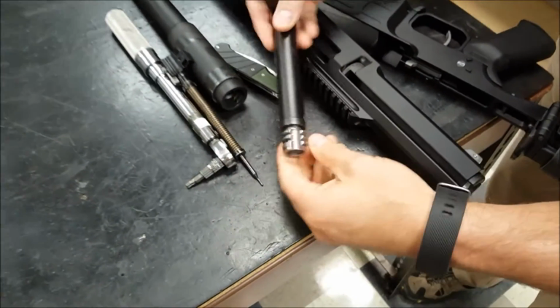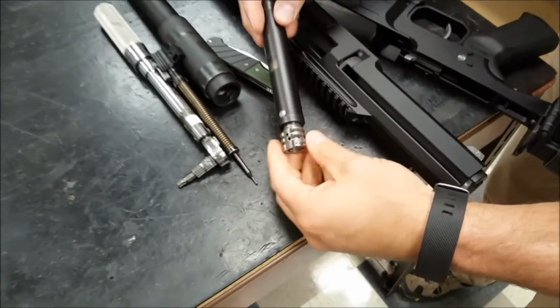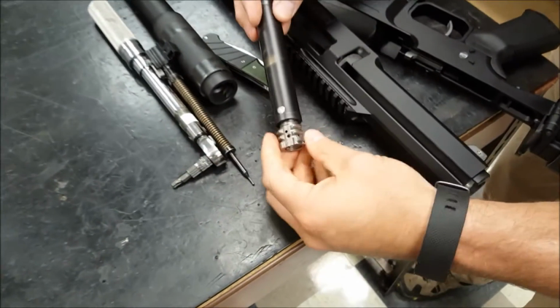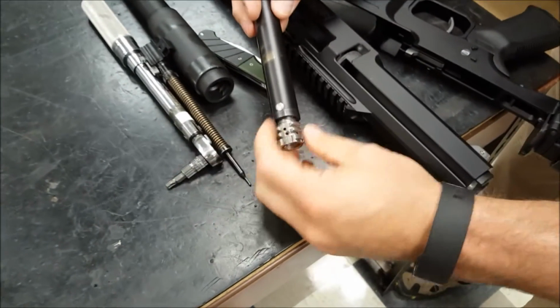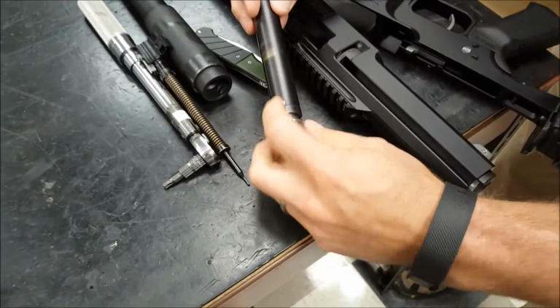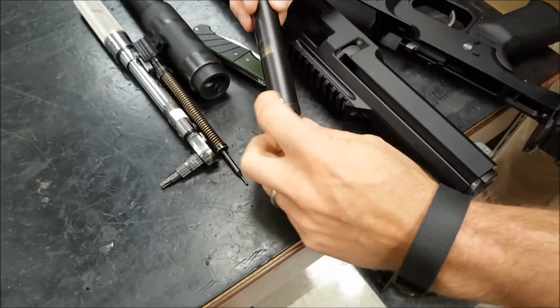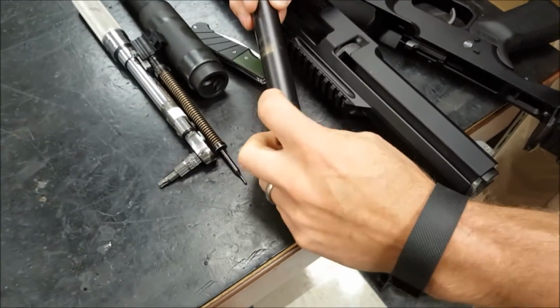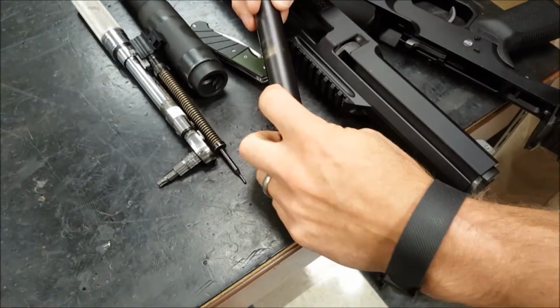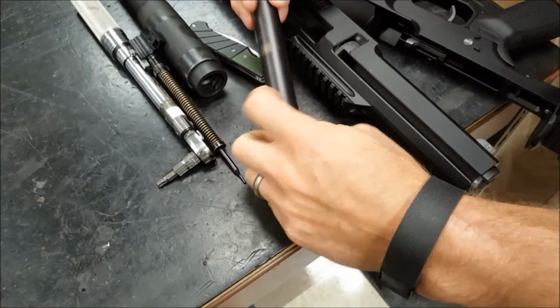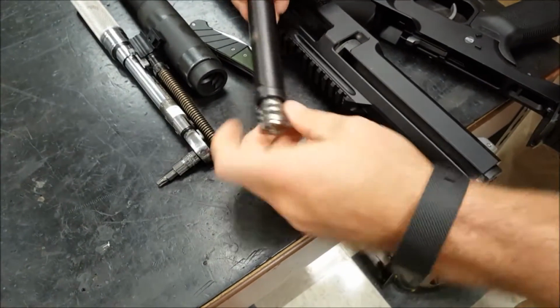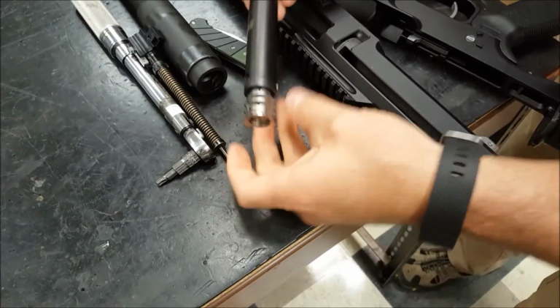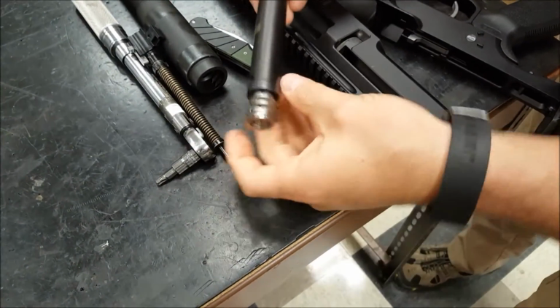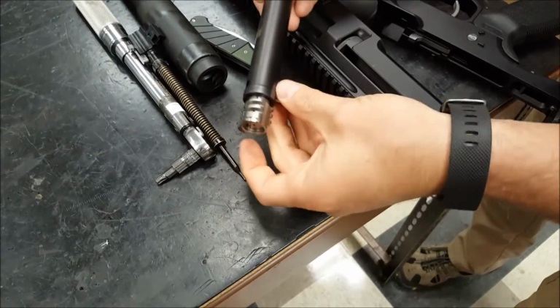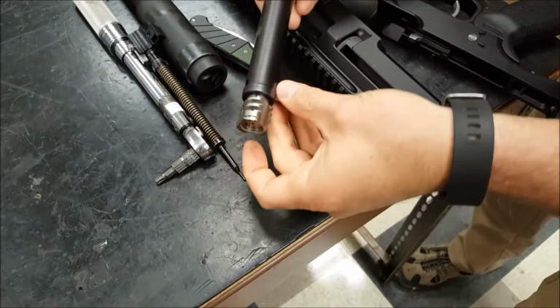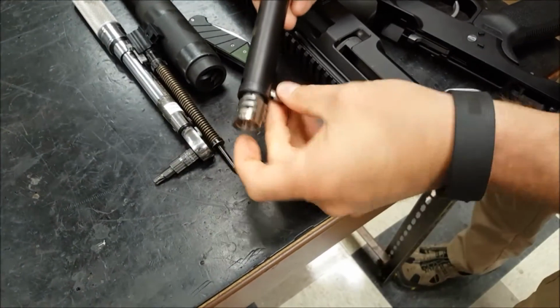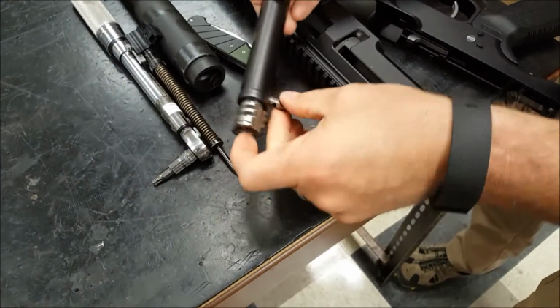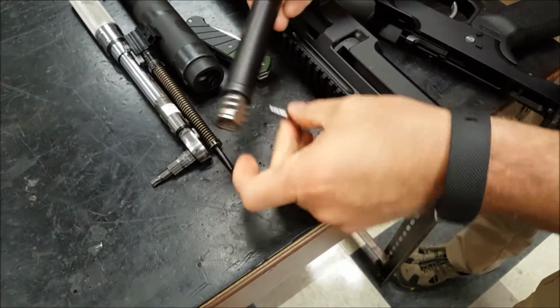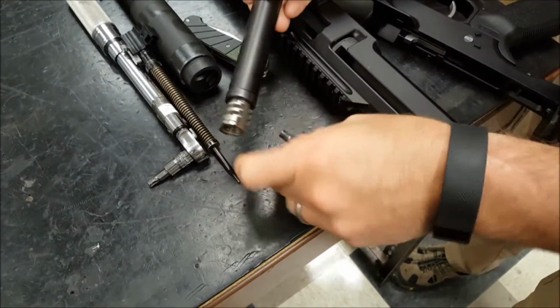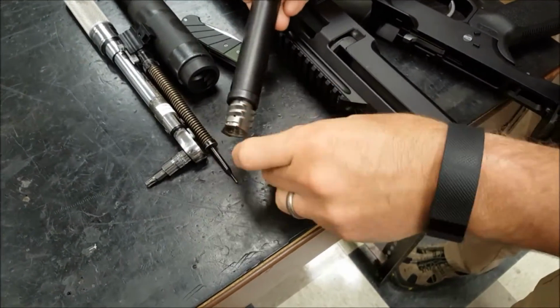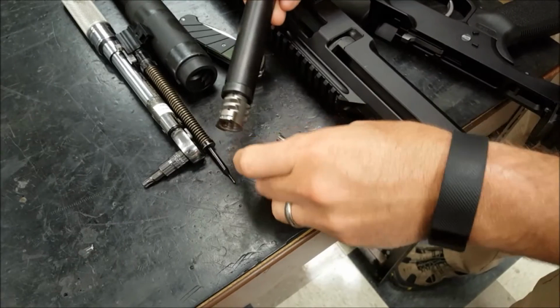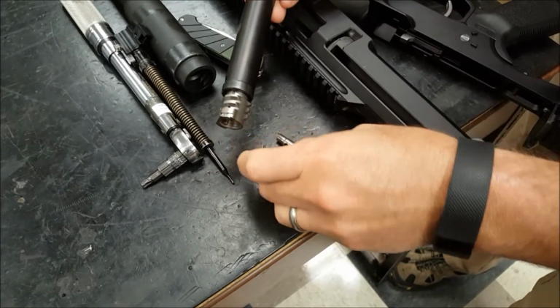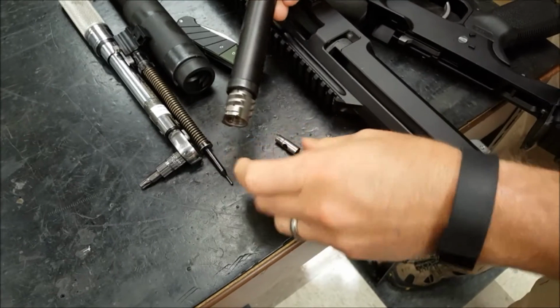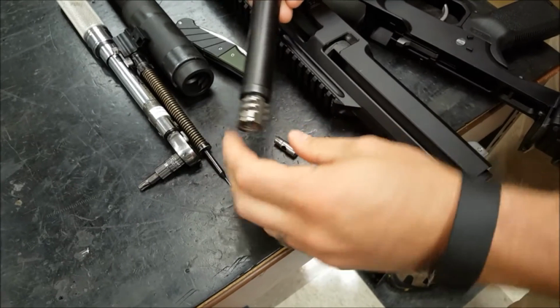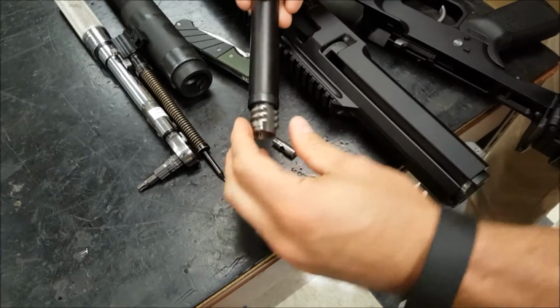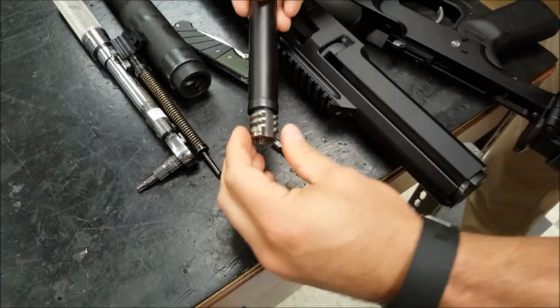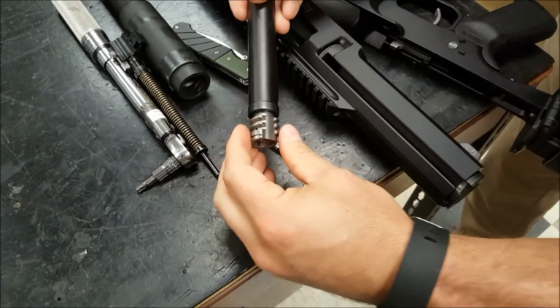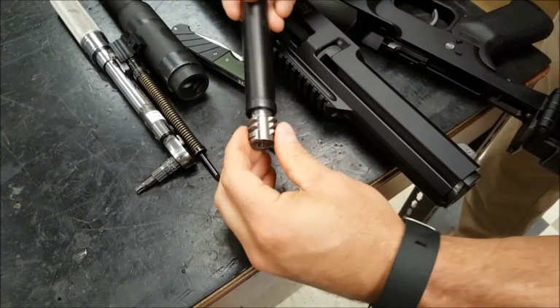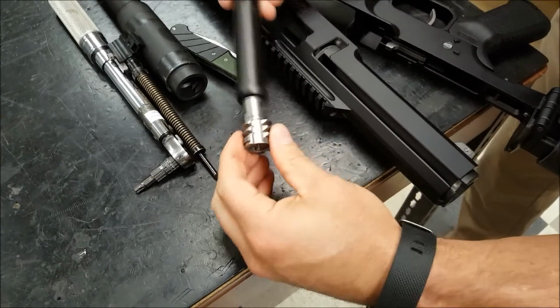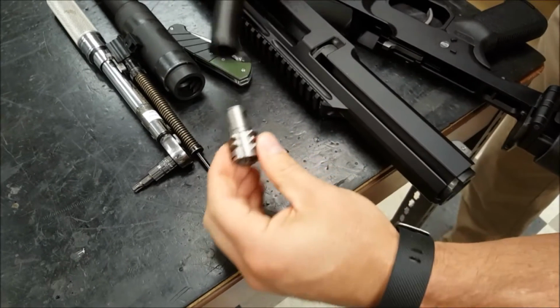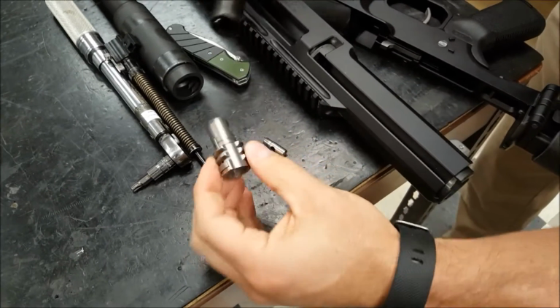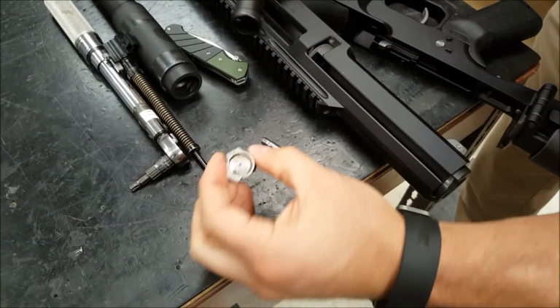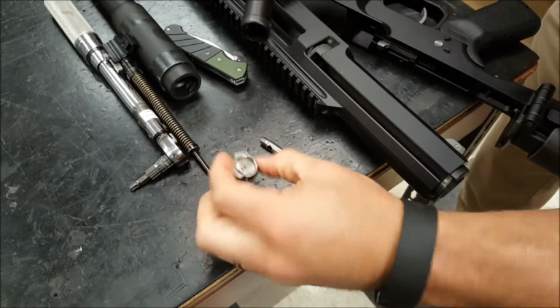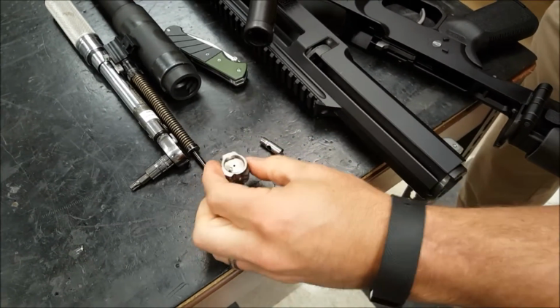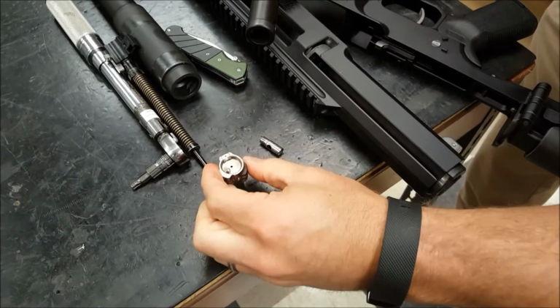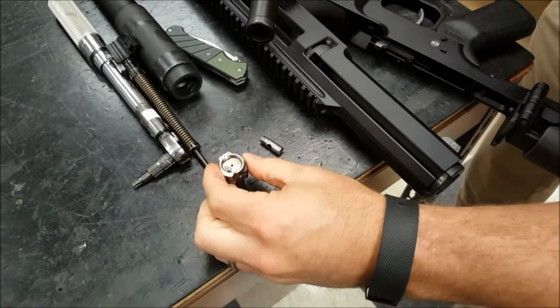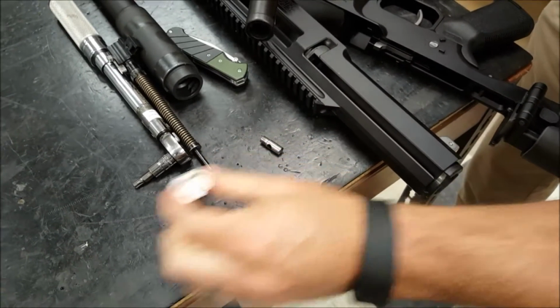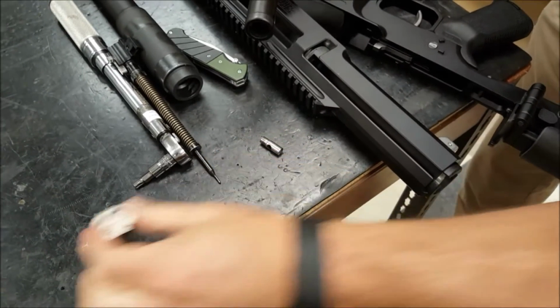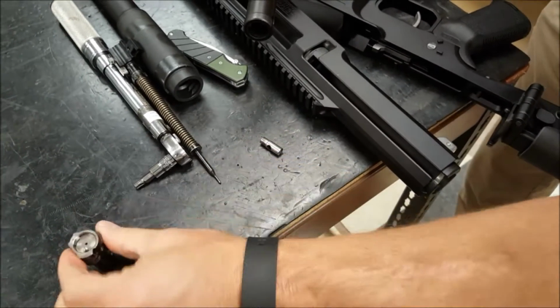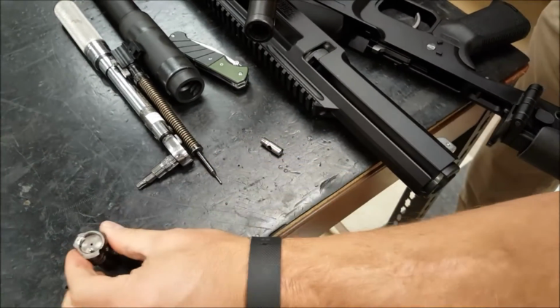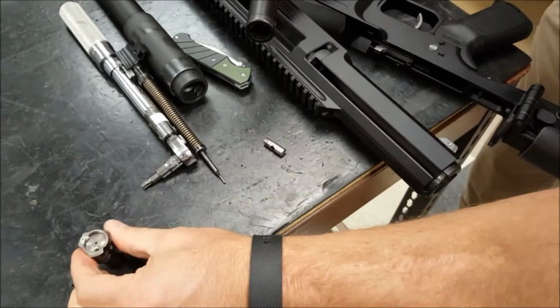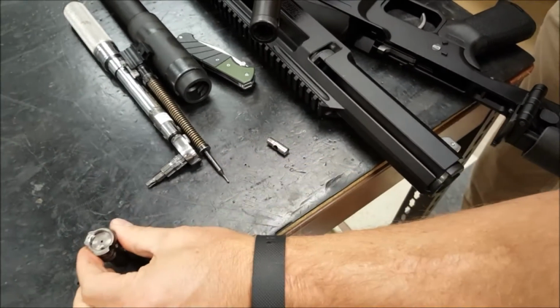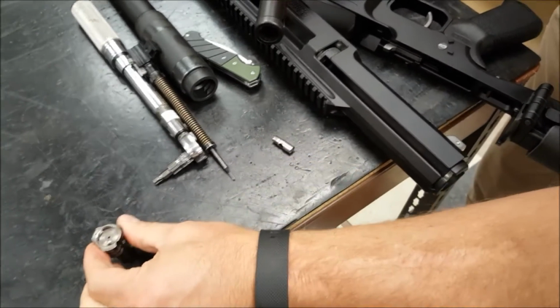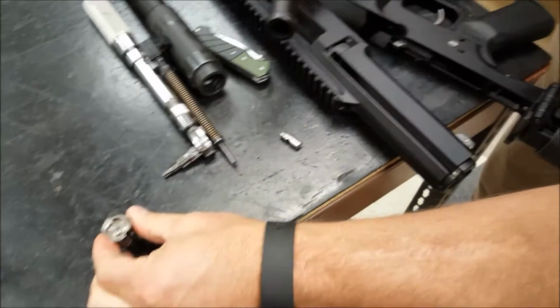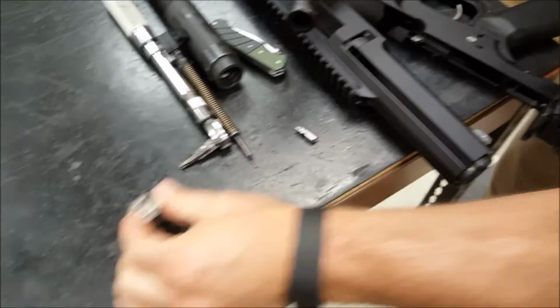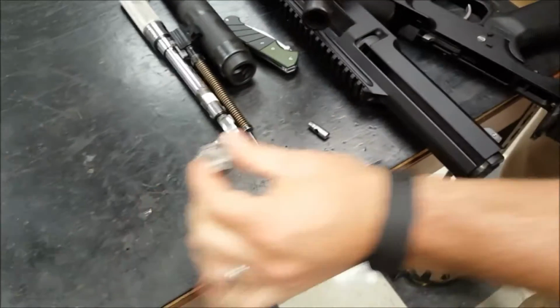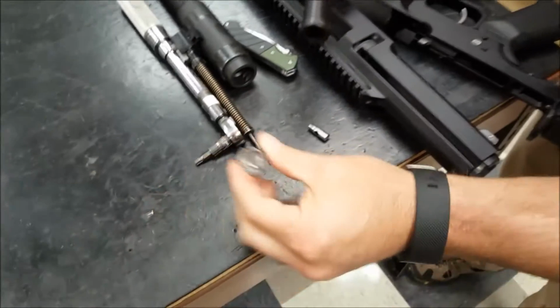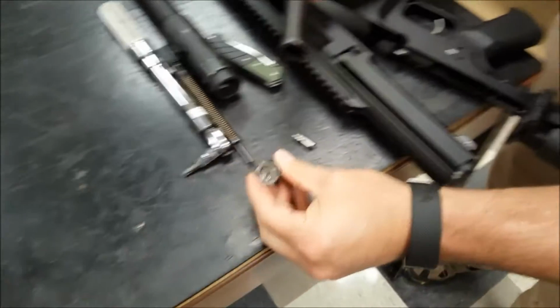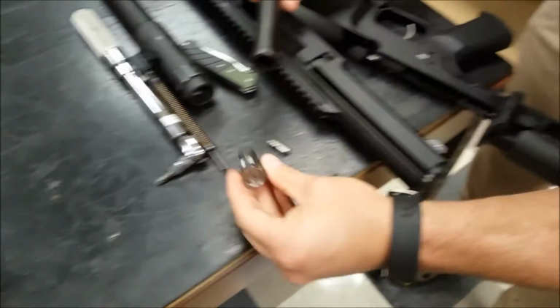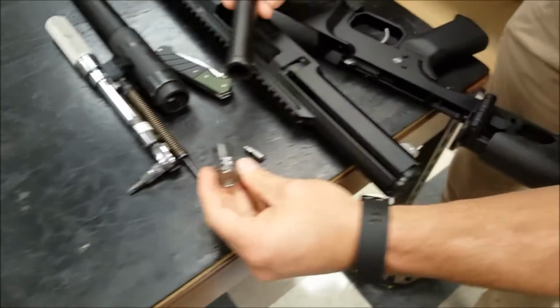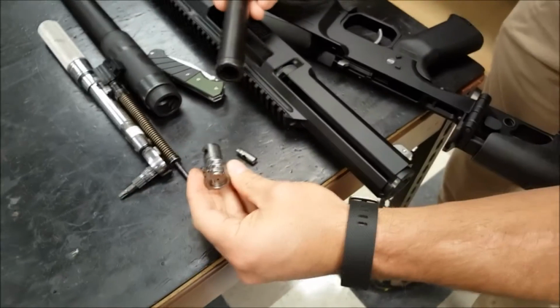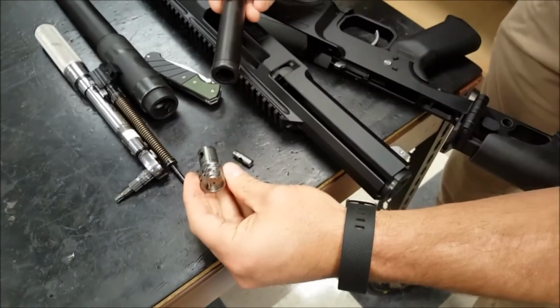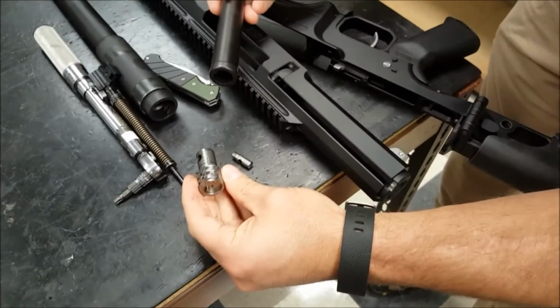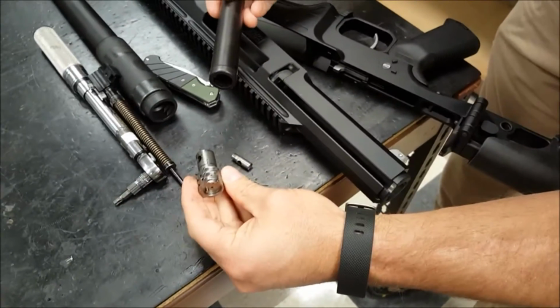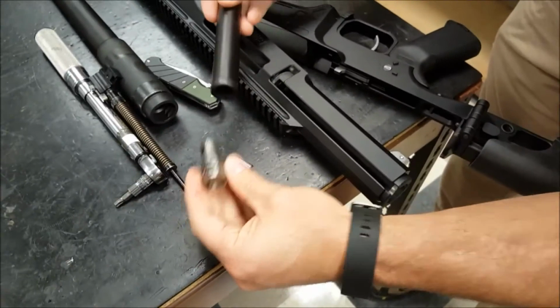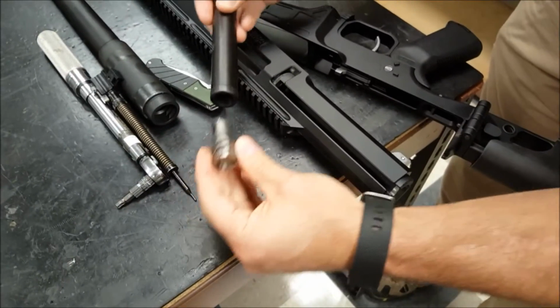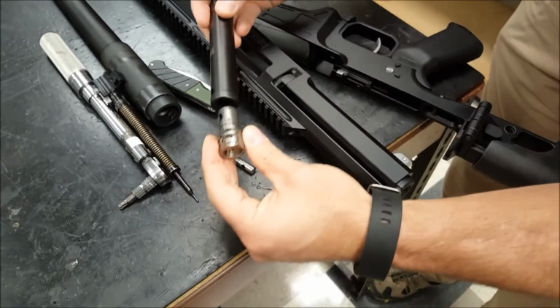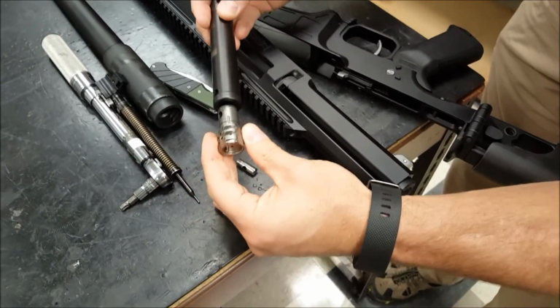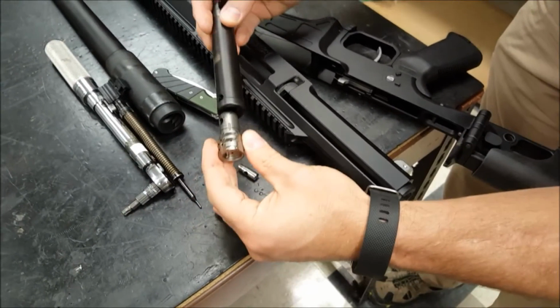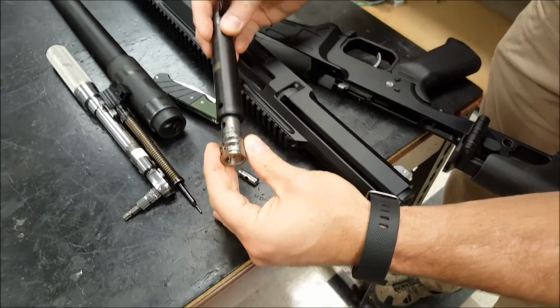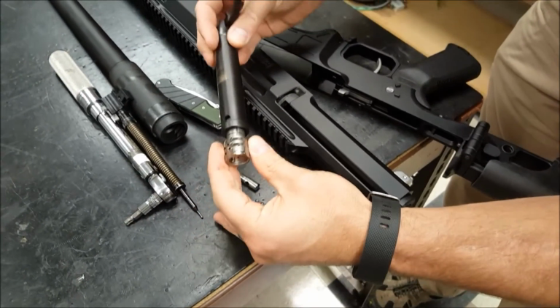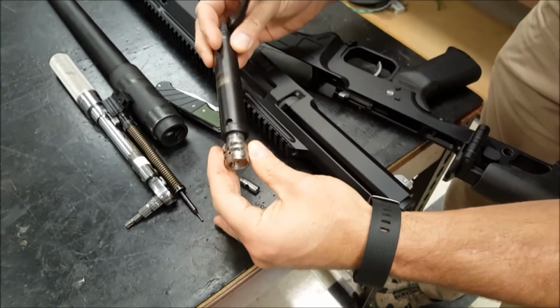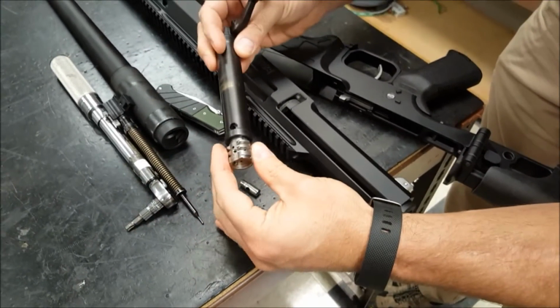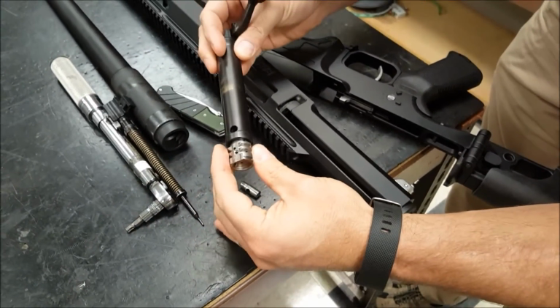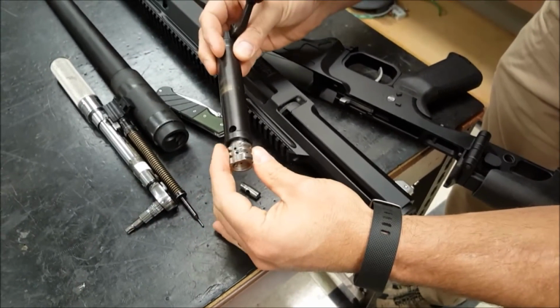Take this pin, which only goes in one way, and there's your bolt. Take your bolt from your new barrel and put it in here.